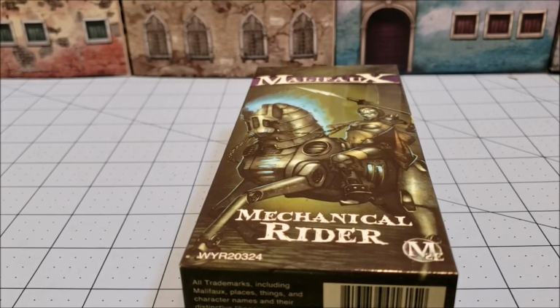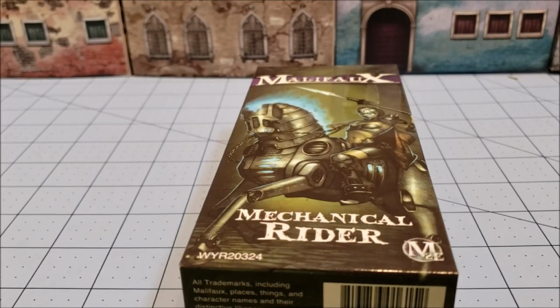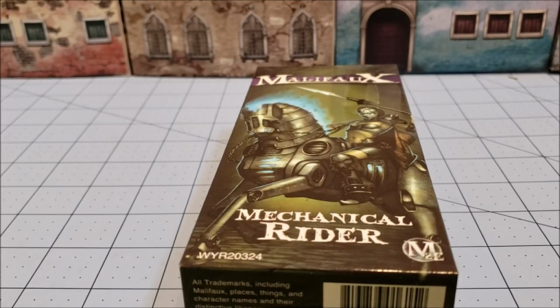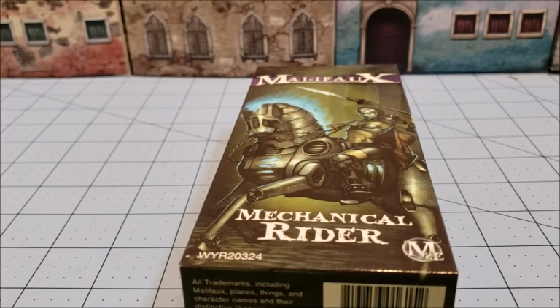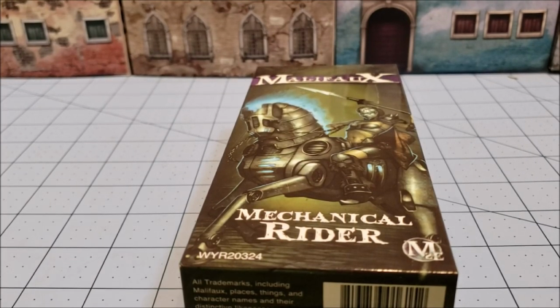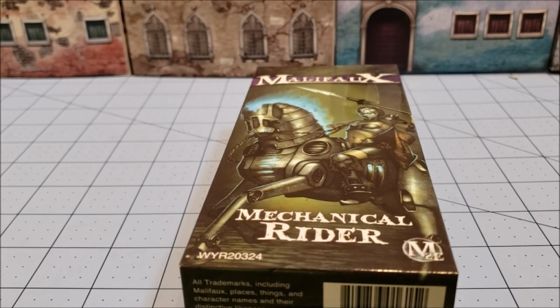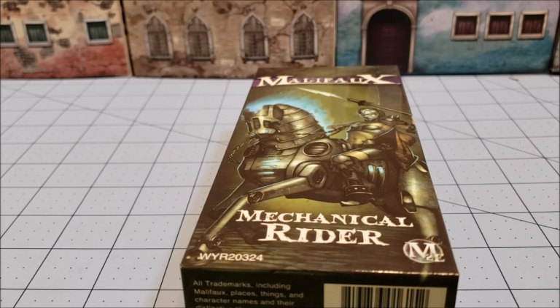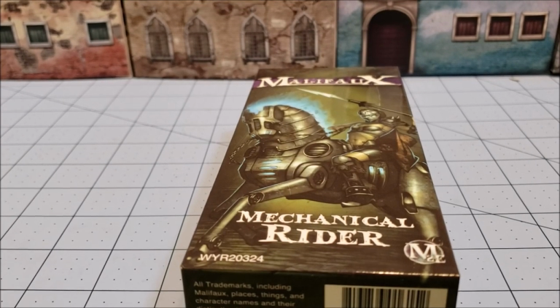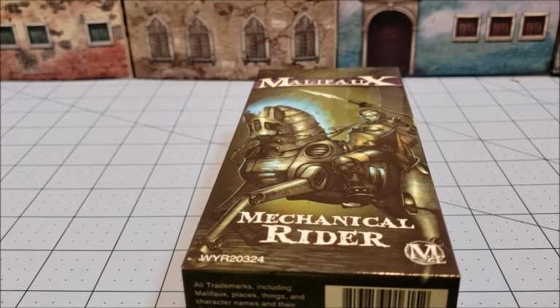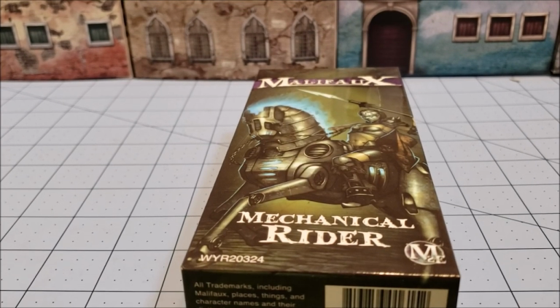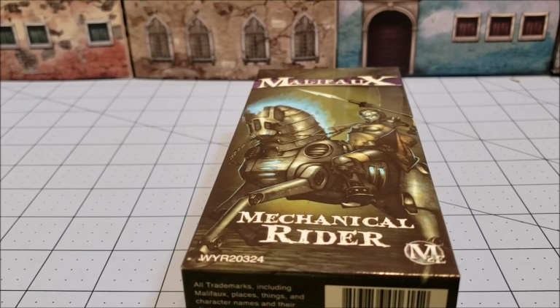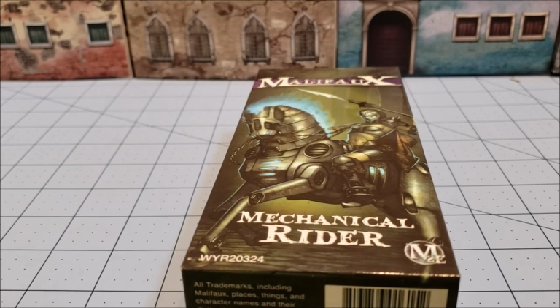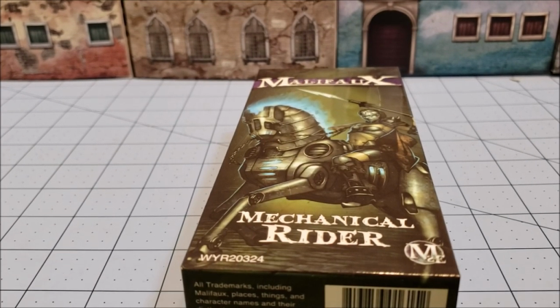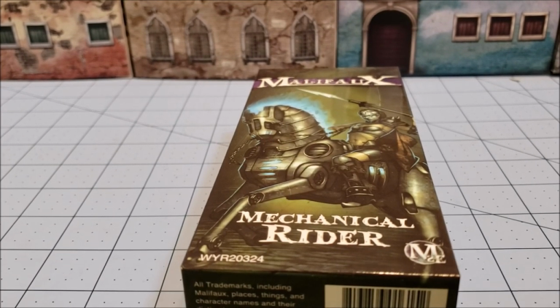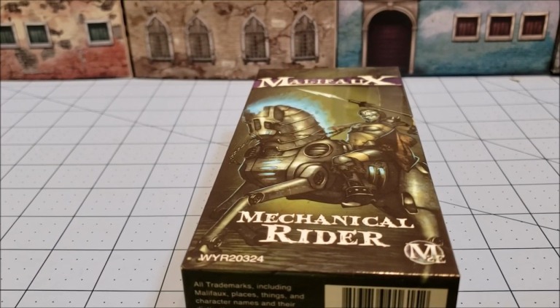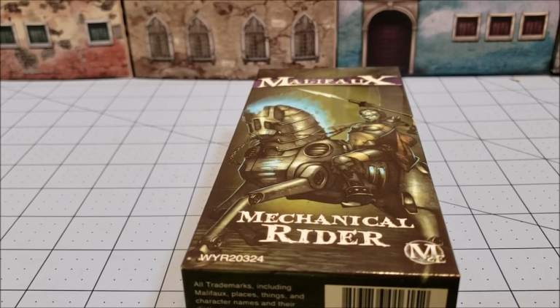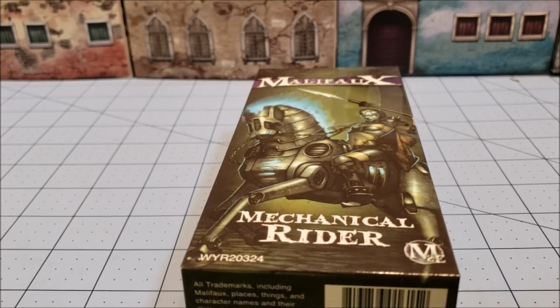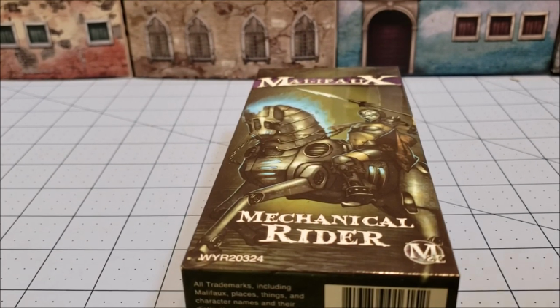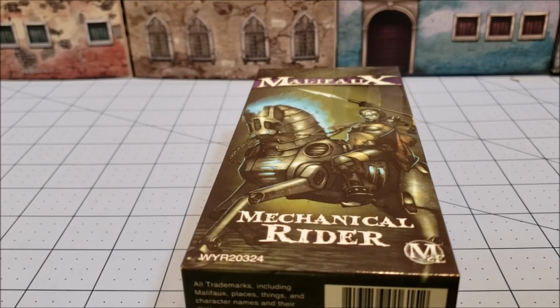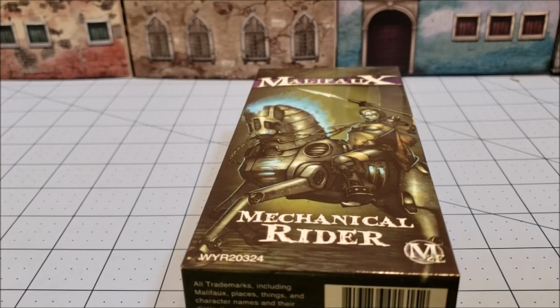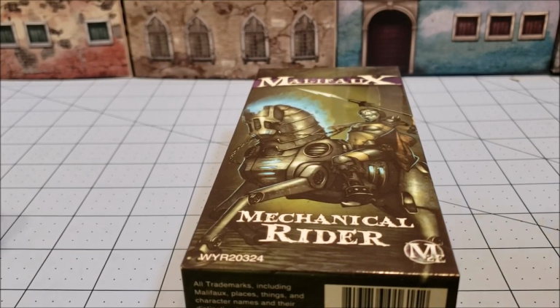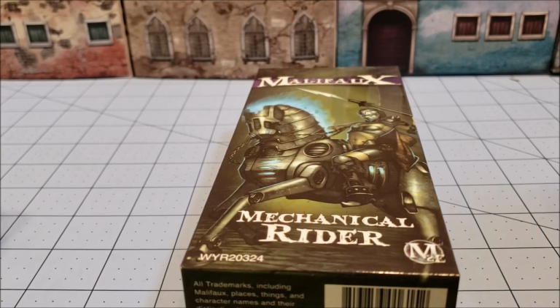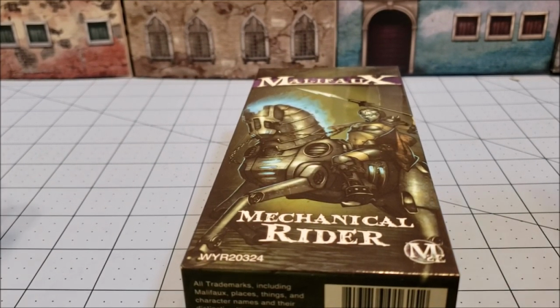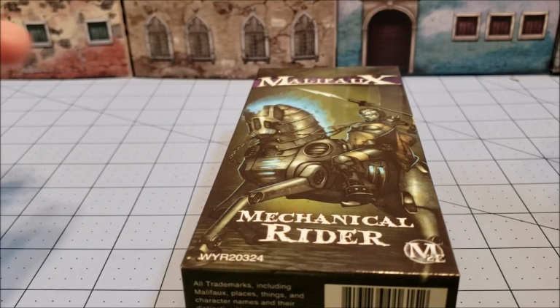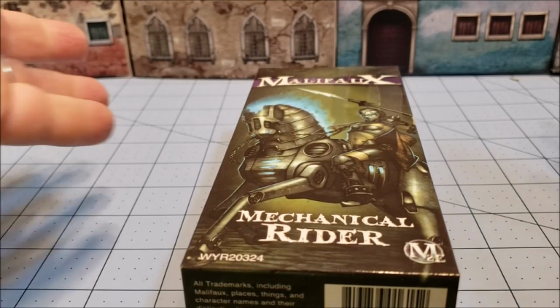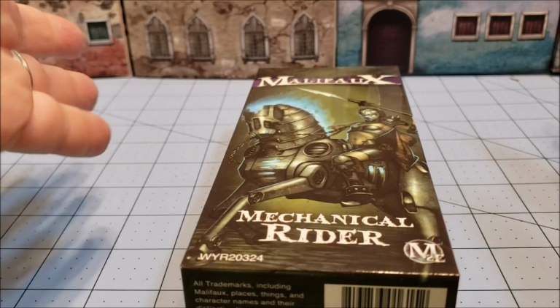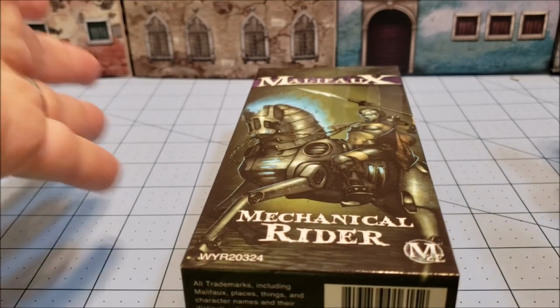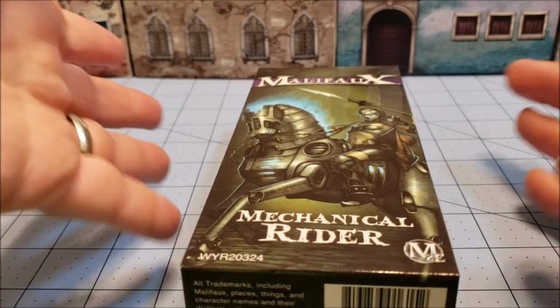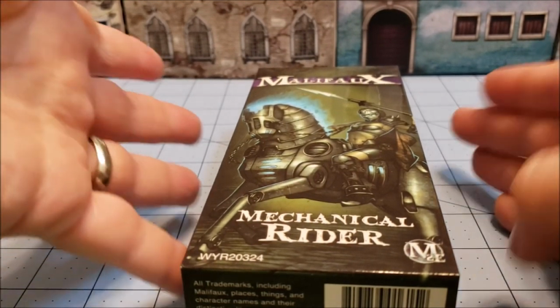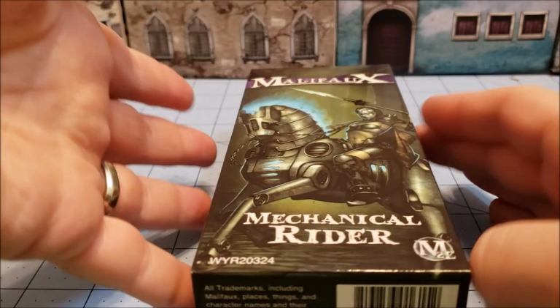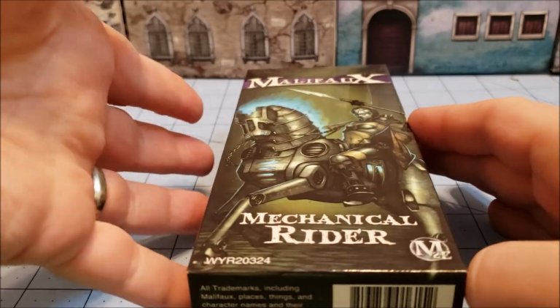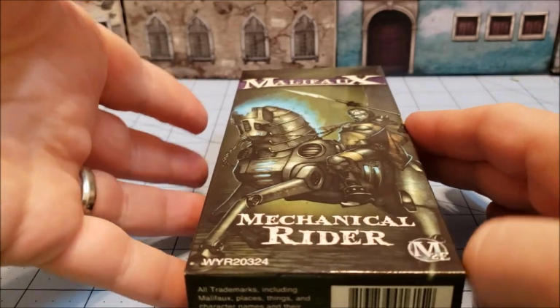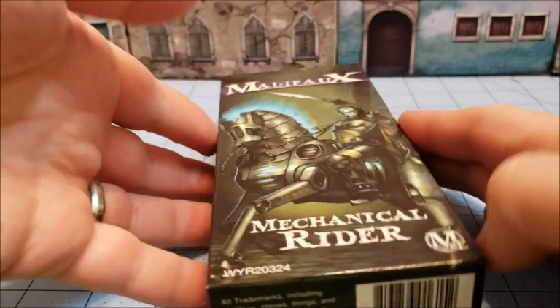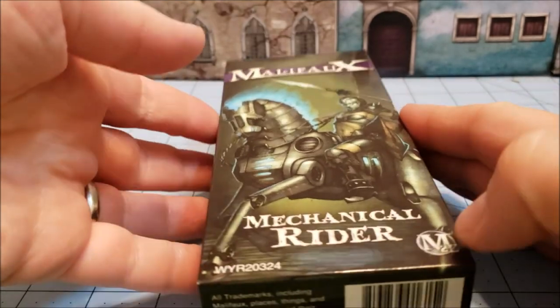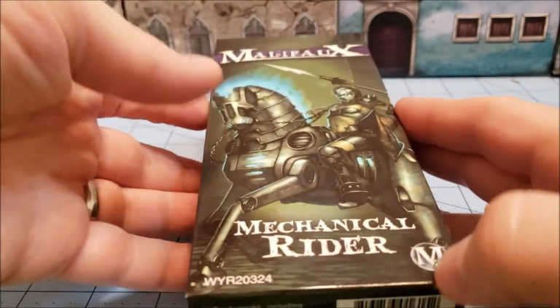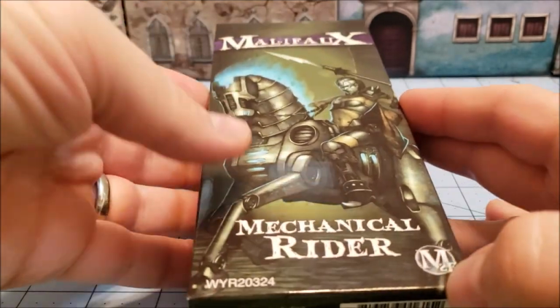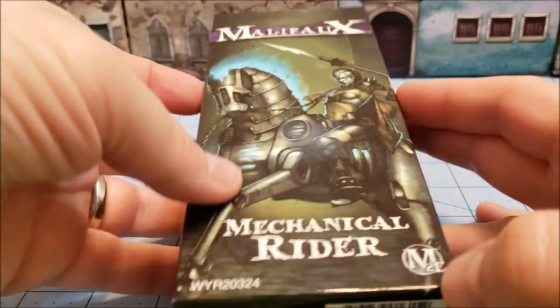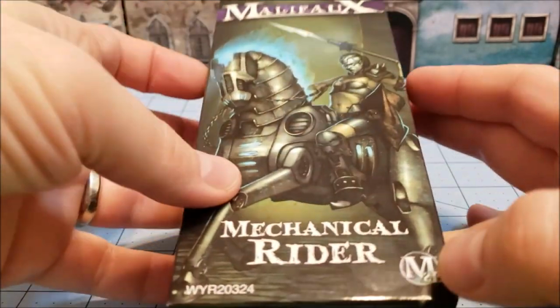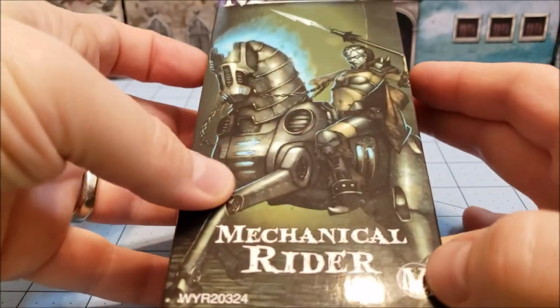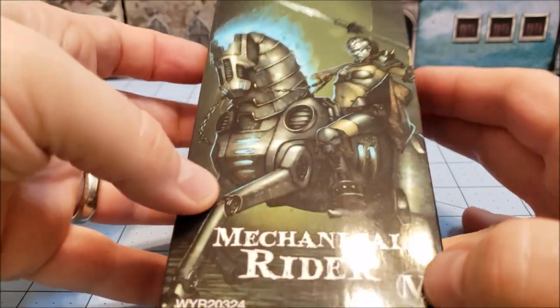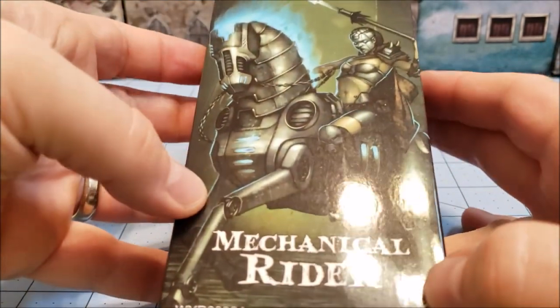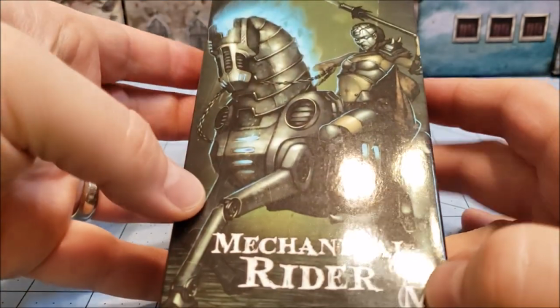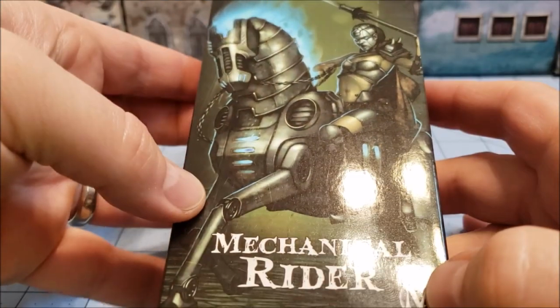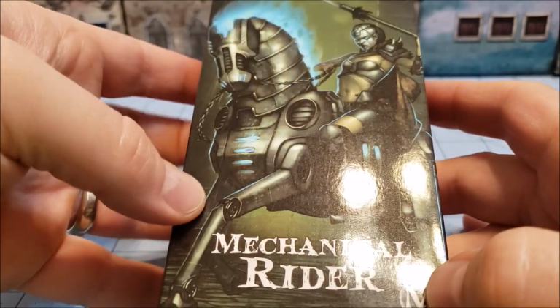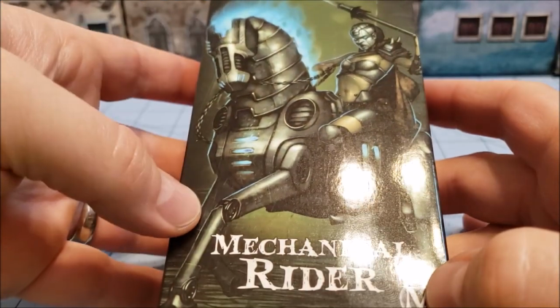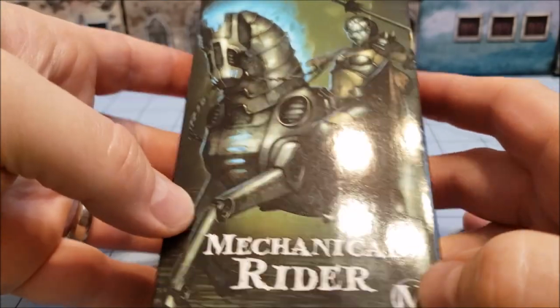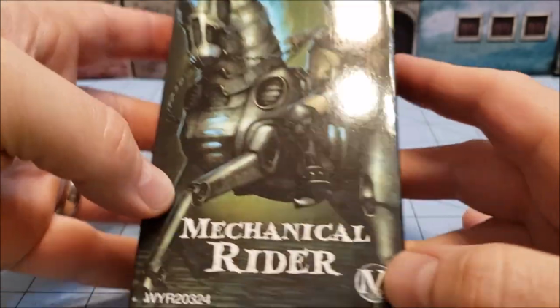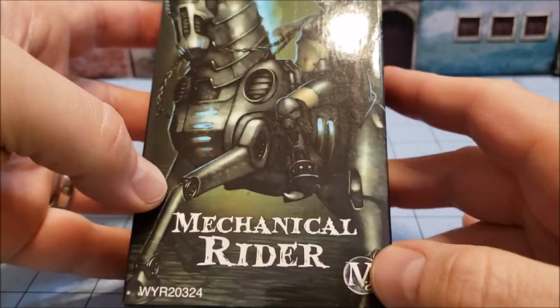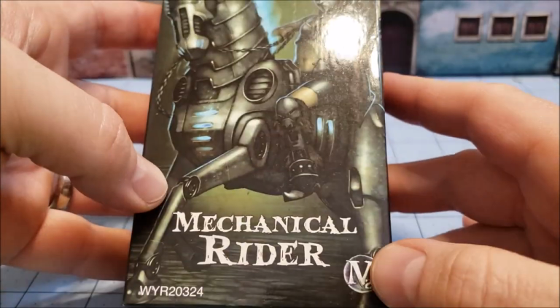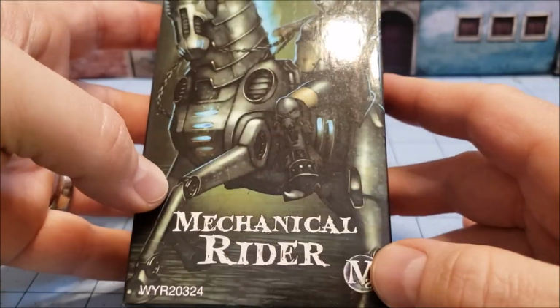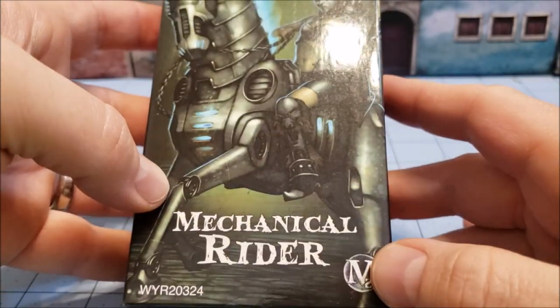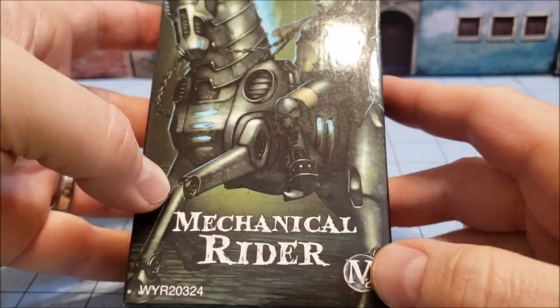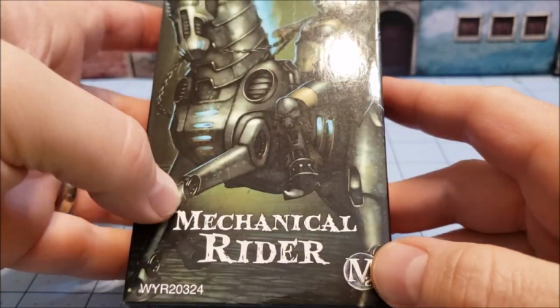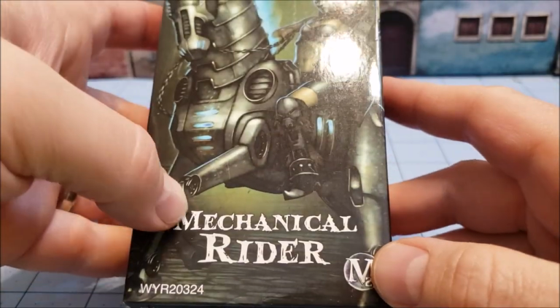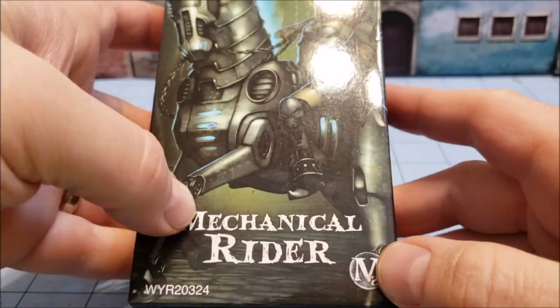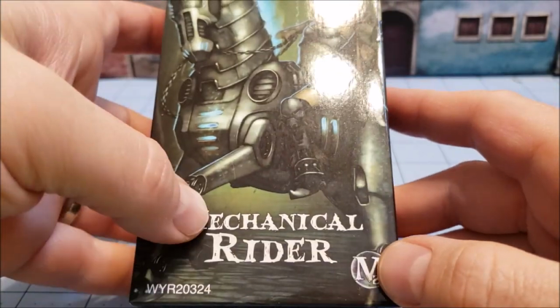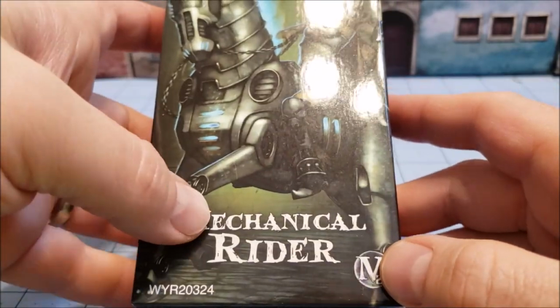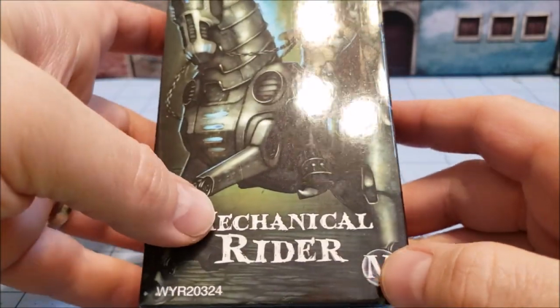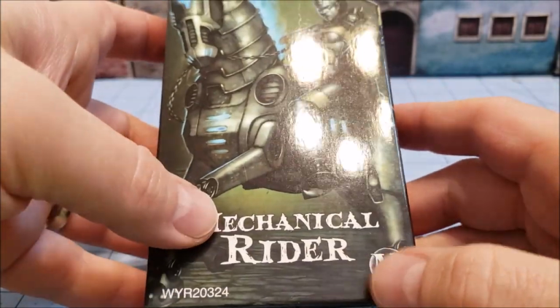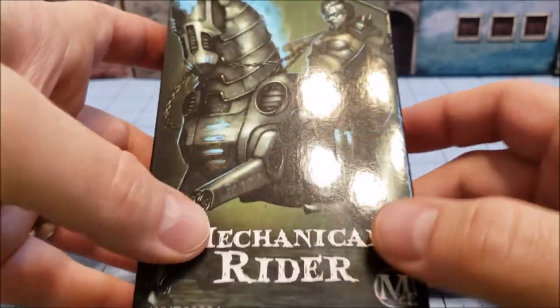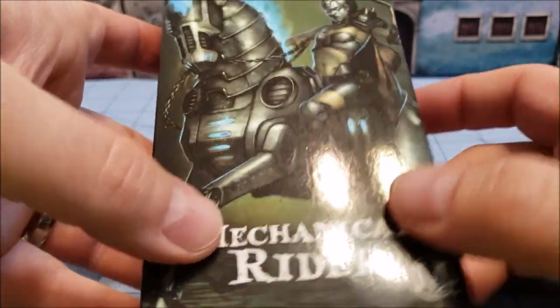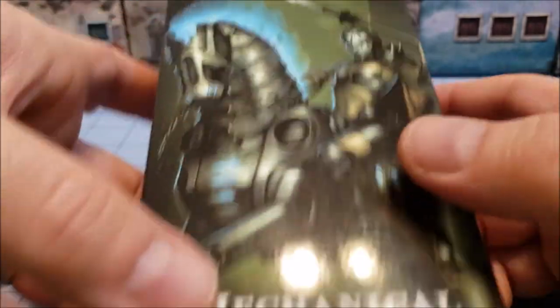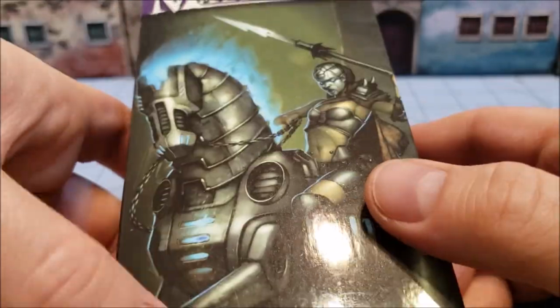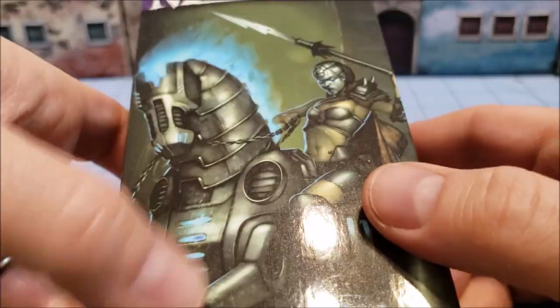Hey everybody, Highlord Tamerlane back with another obscurity and miniature. We're back to Malifaux today for the Mechanical Rider.